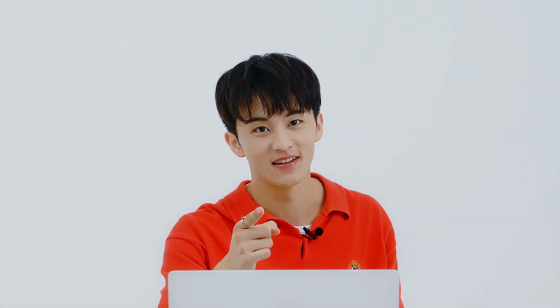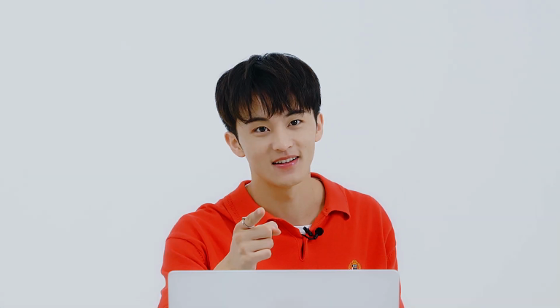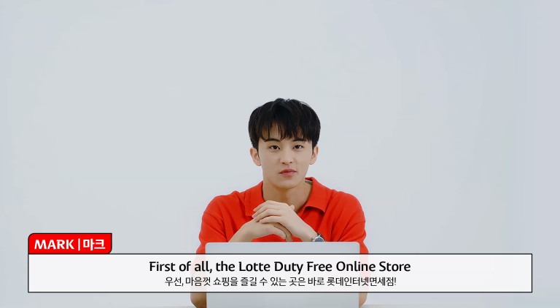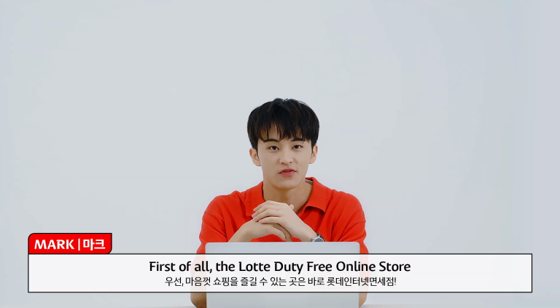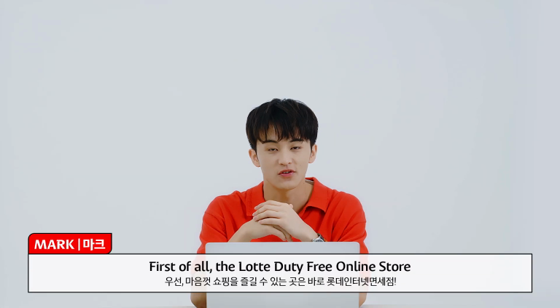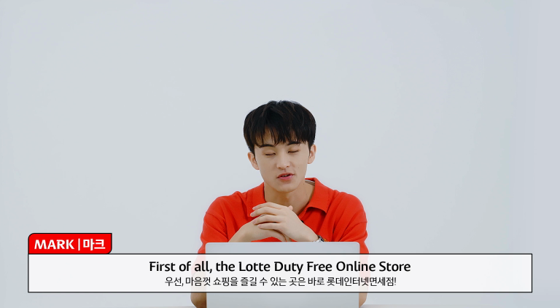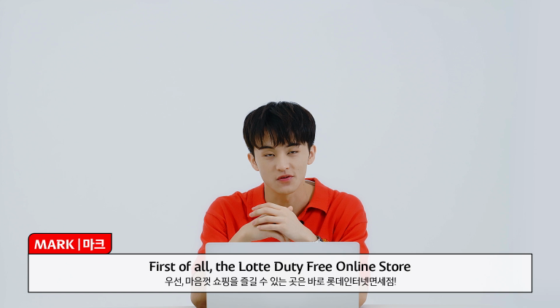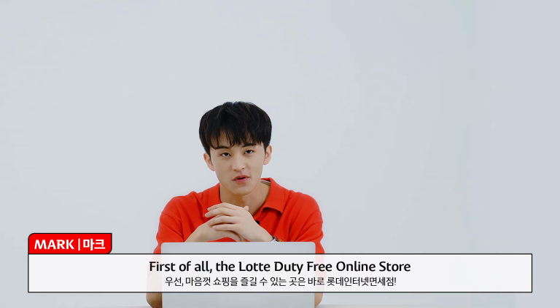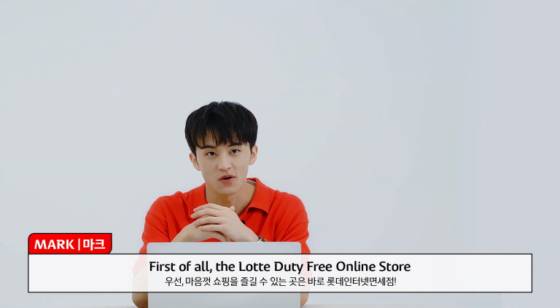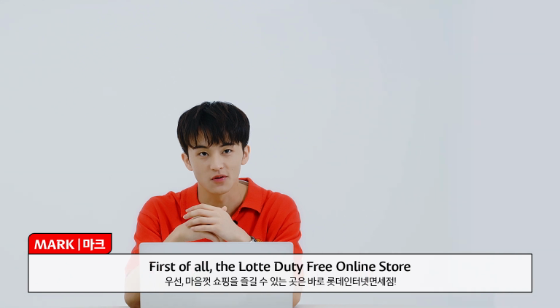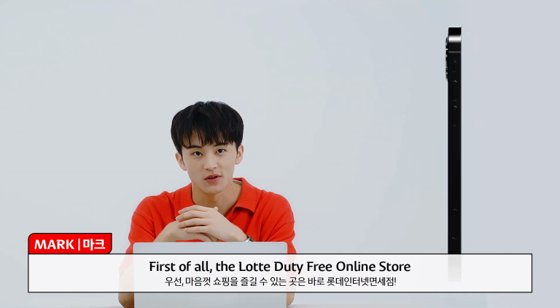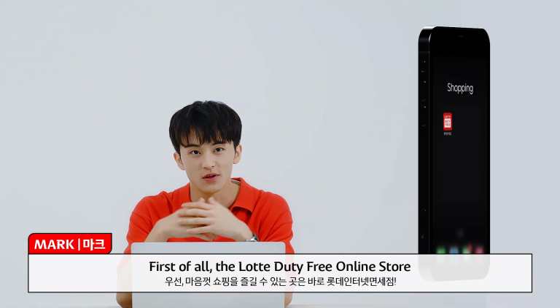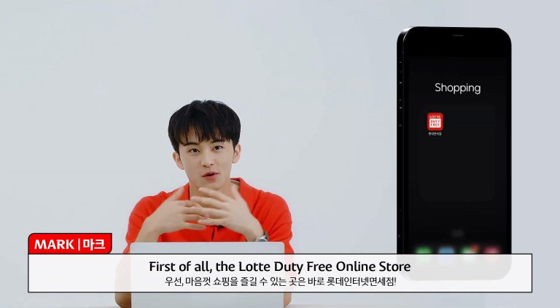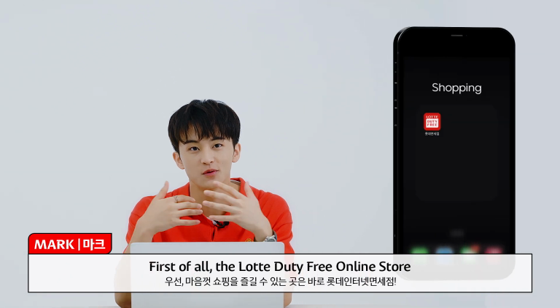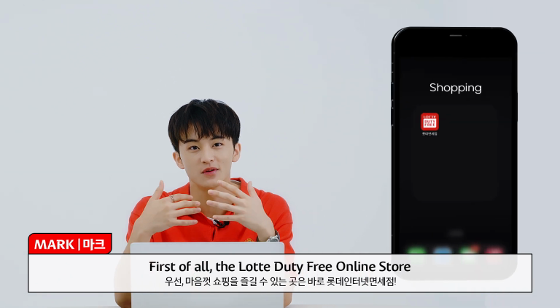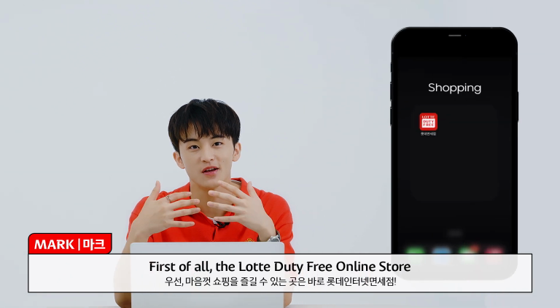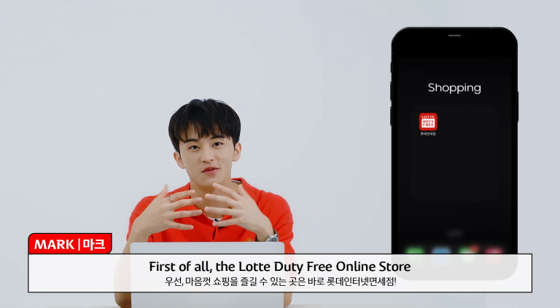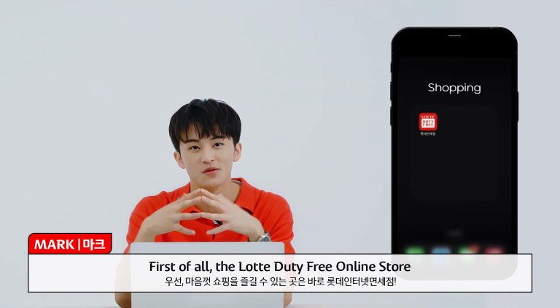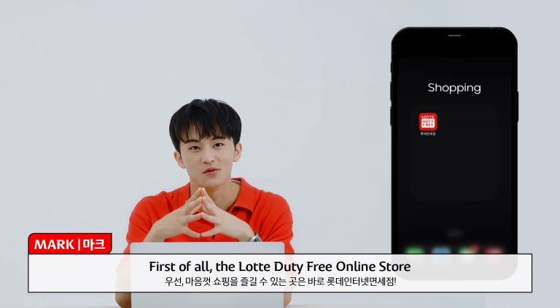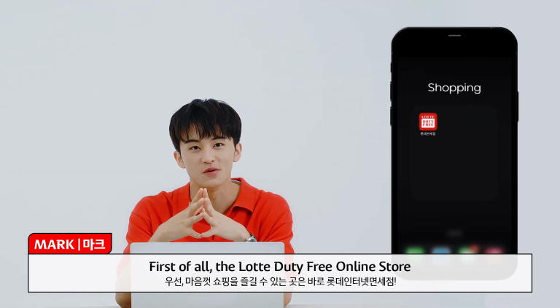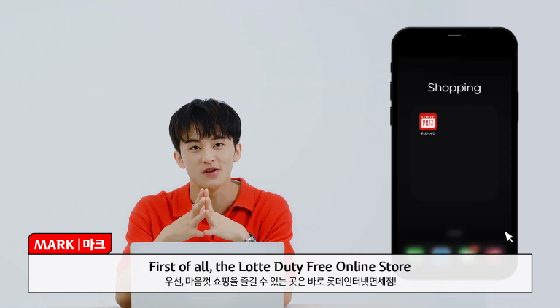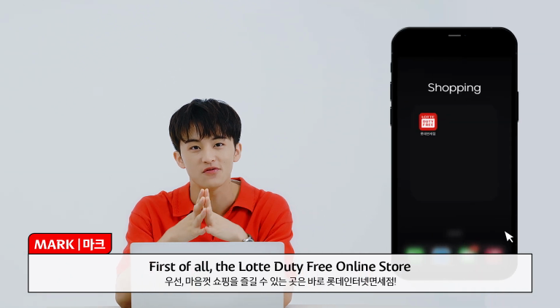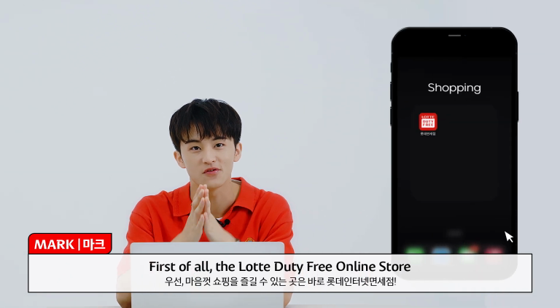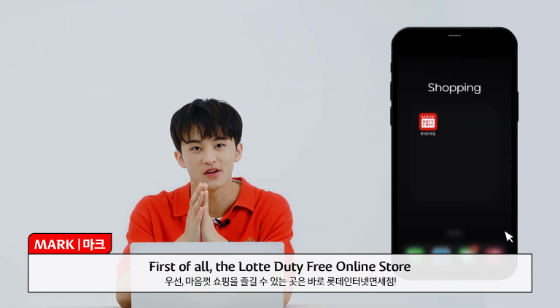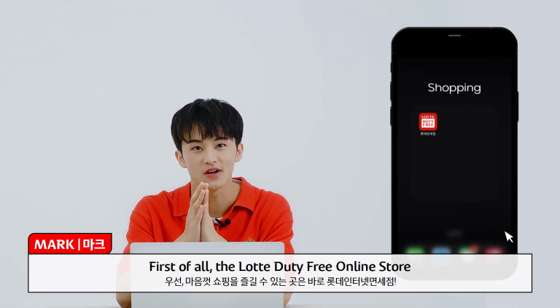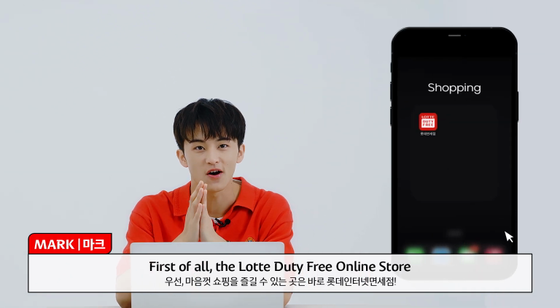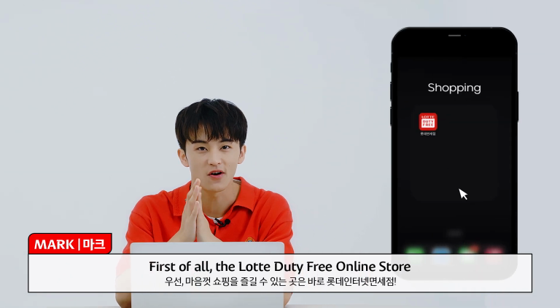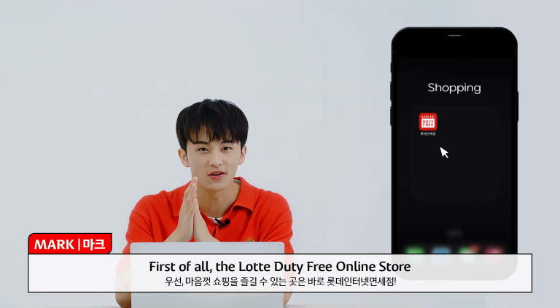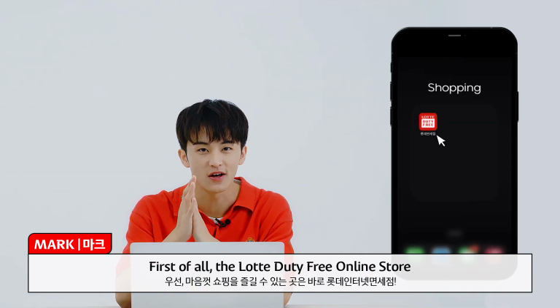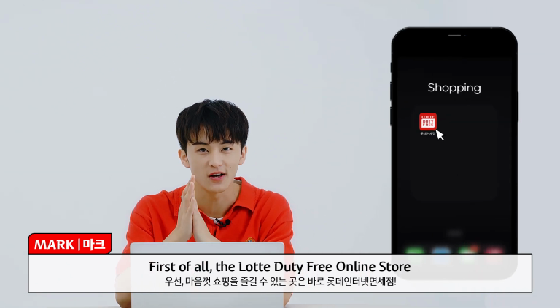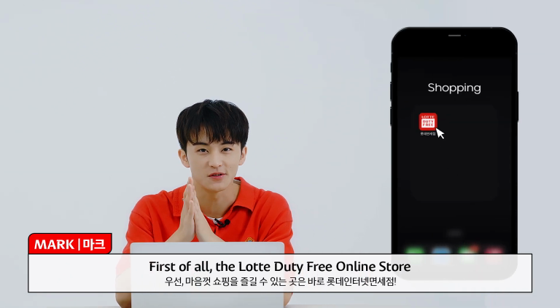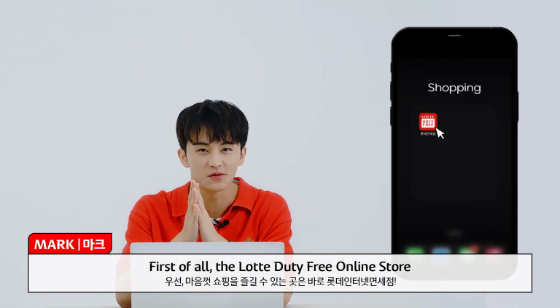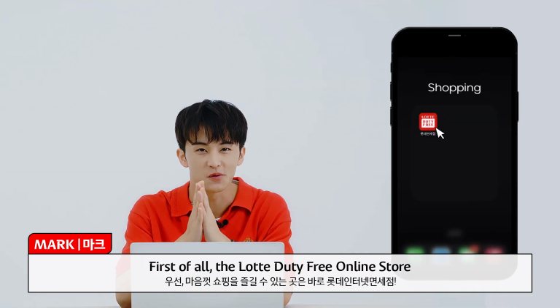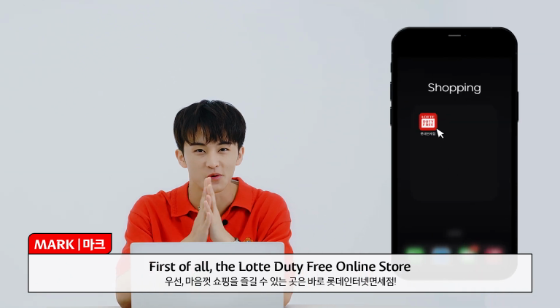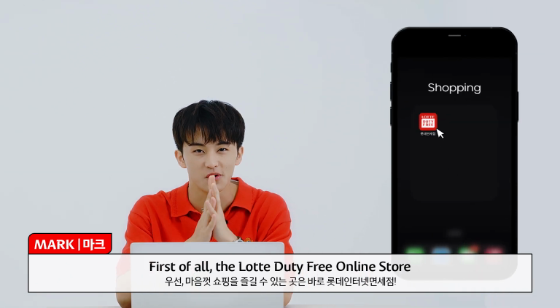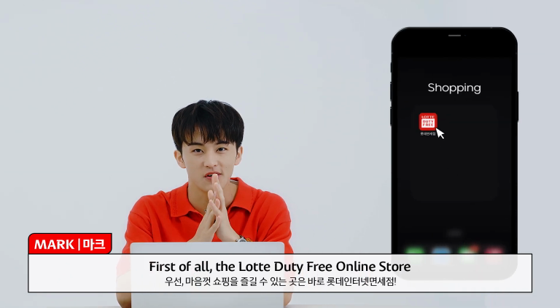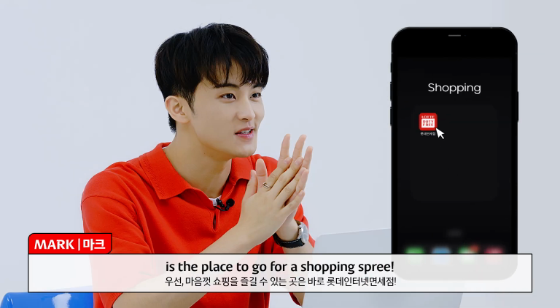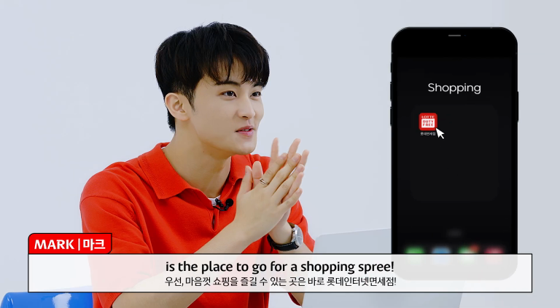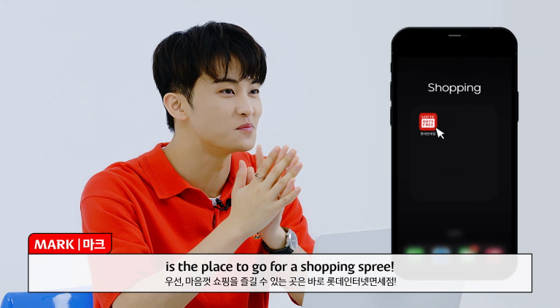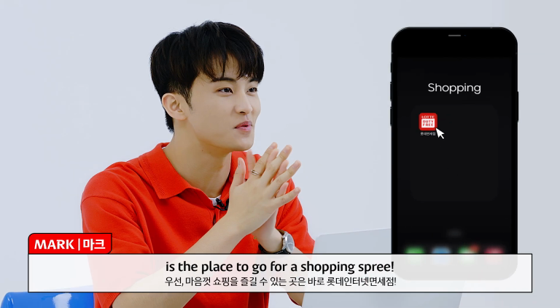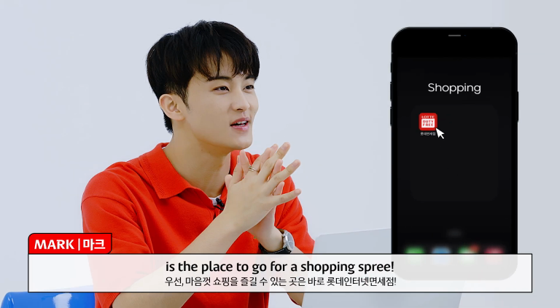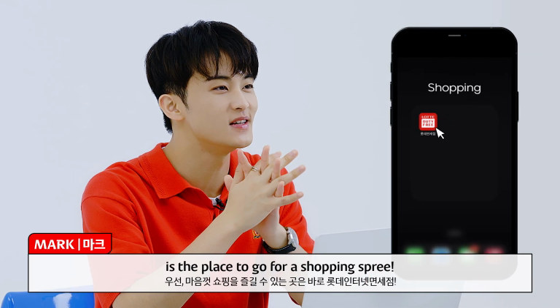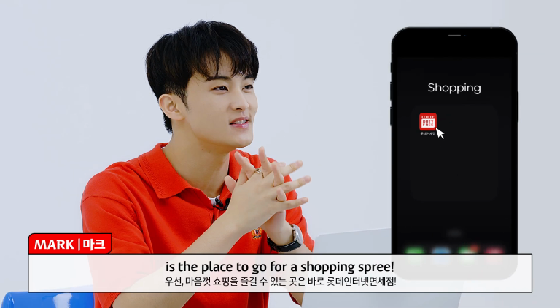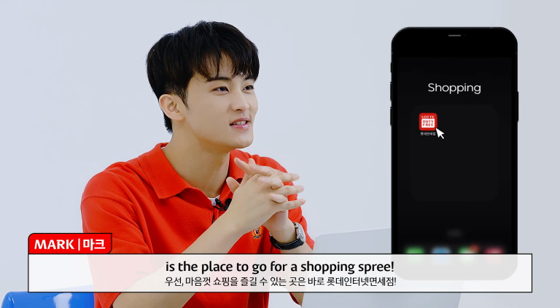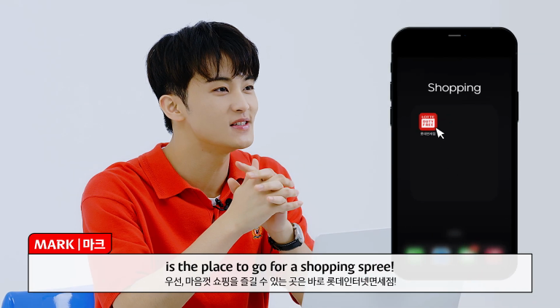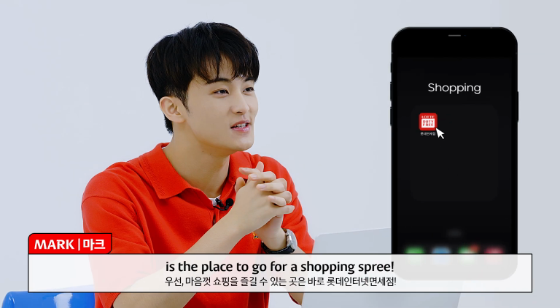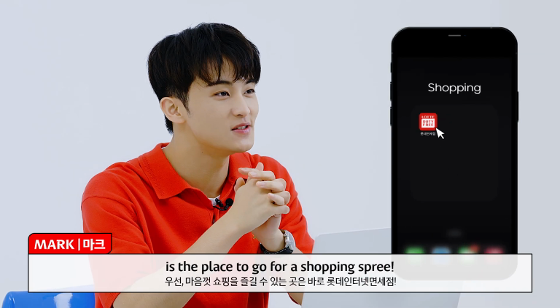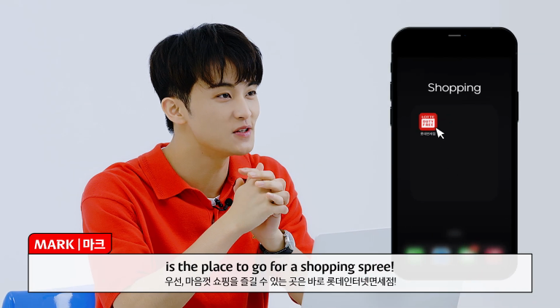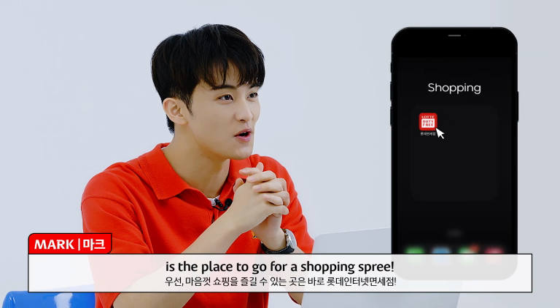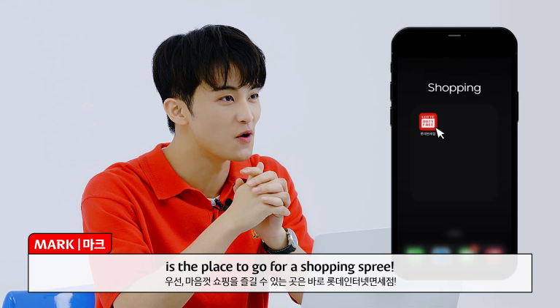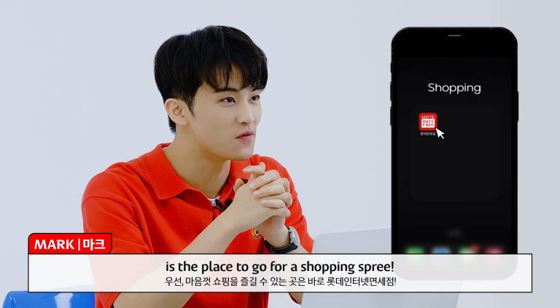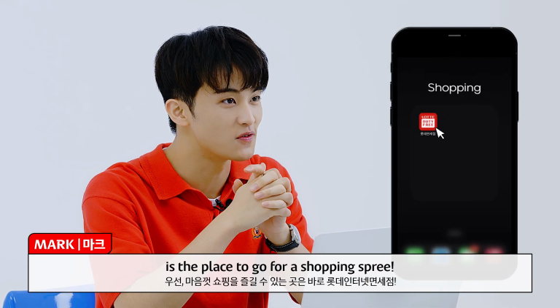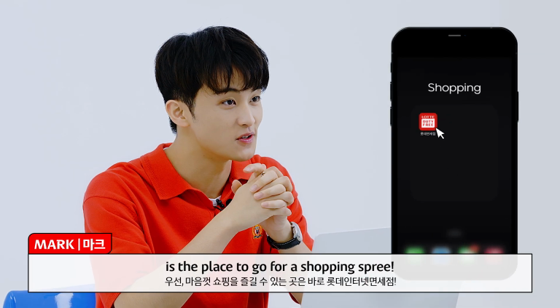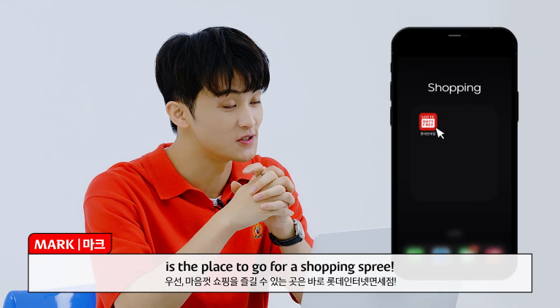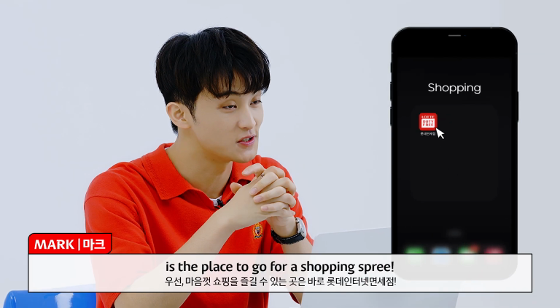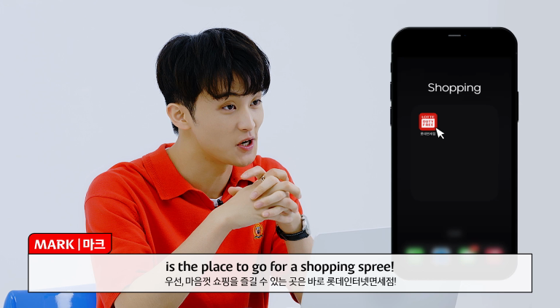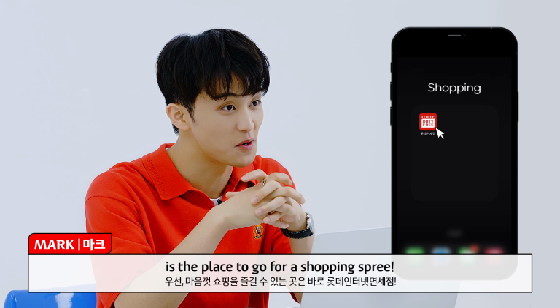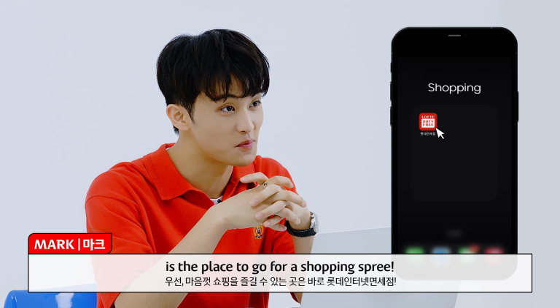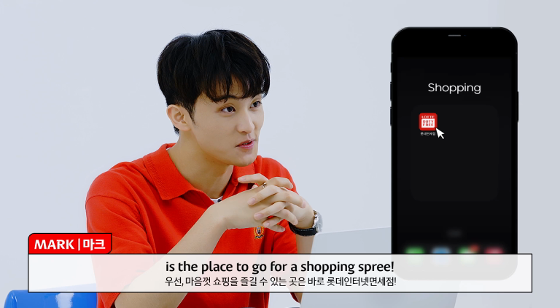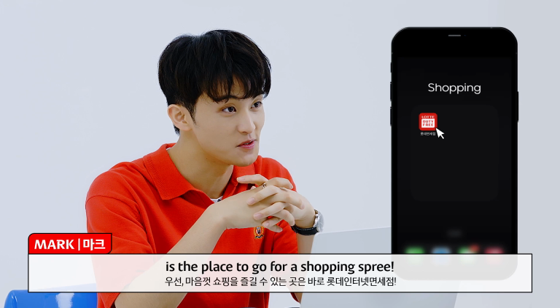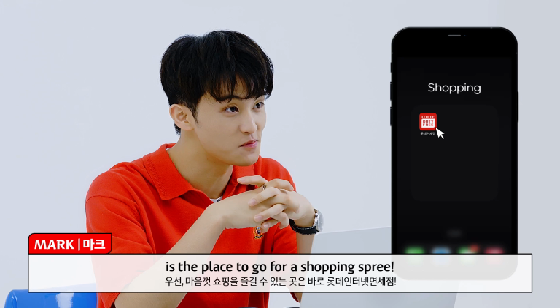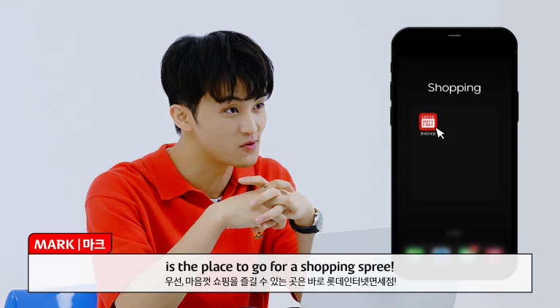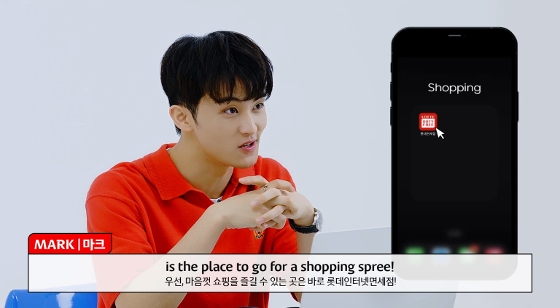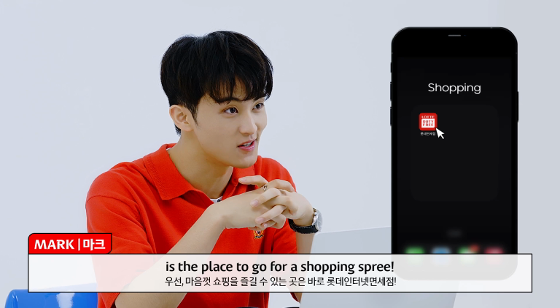First of all, the Lotte Duty Free online store is the place to go for a shopping spree.